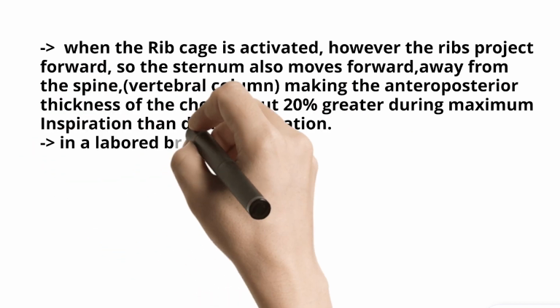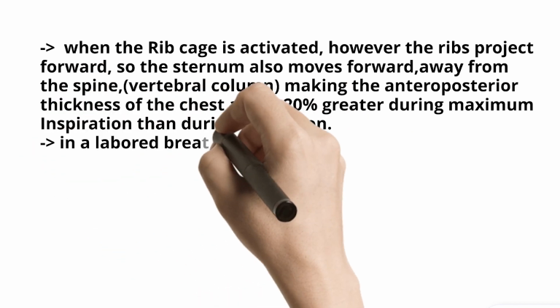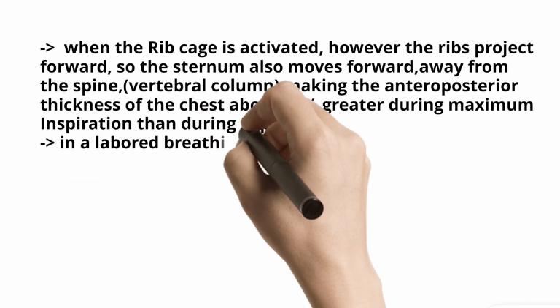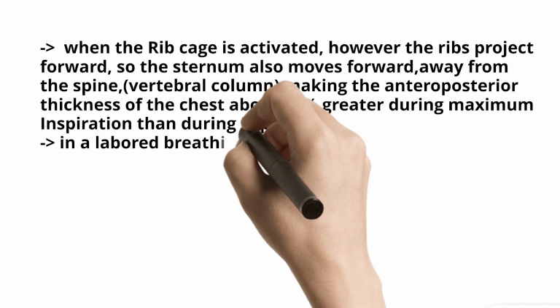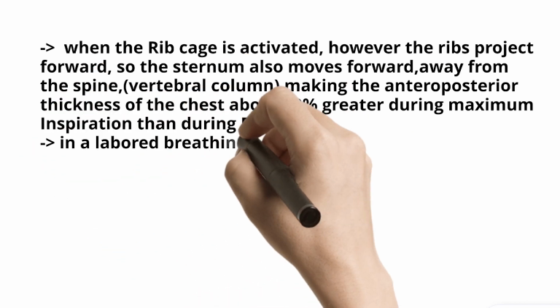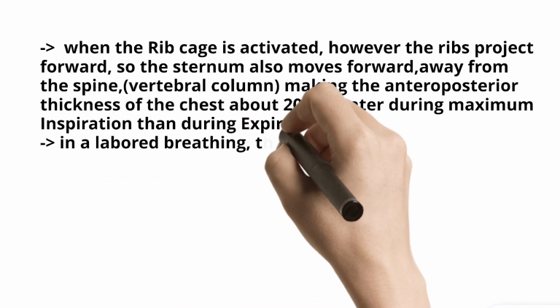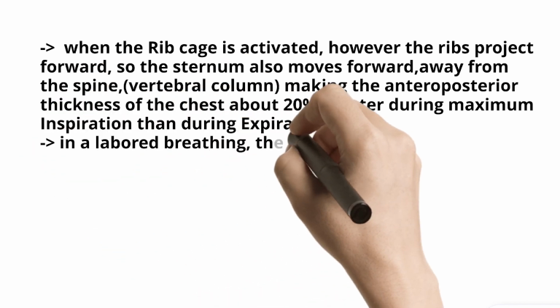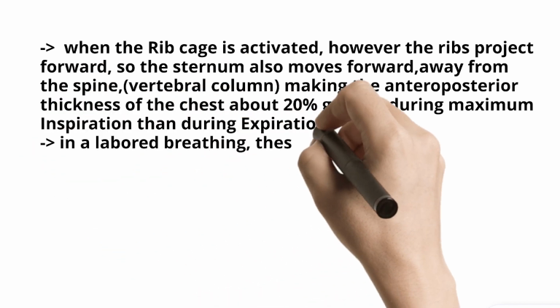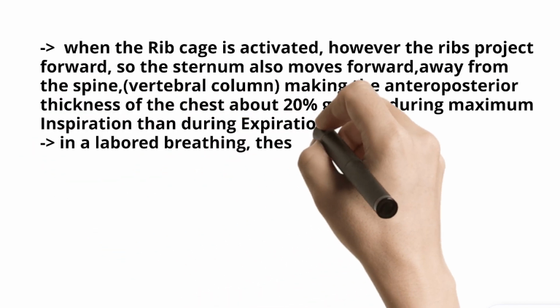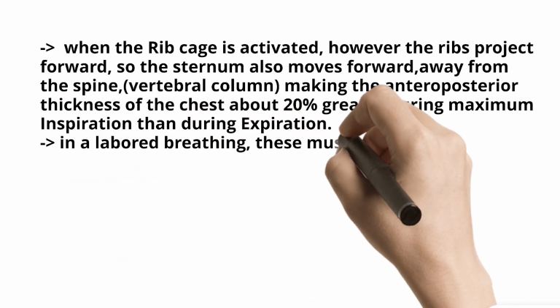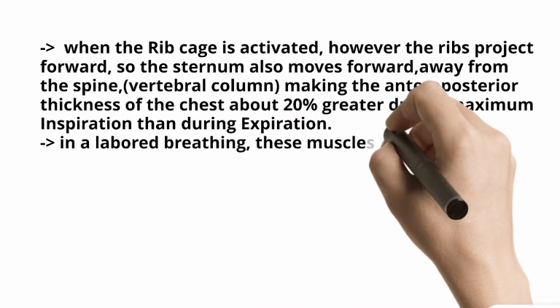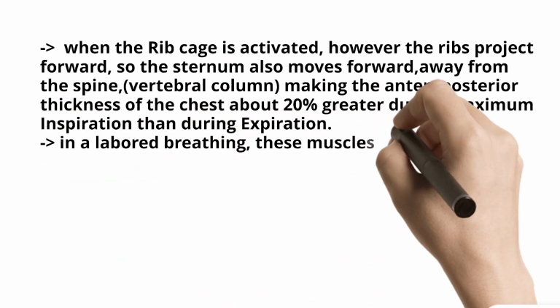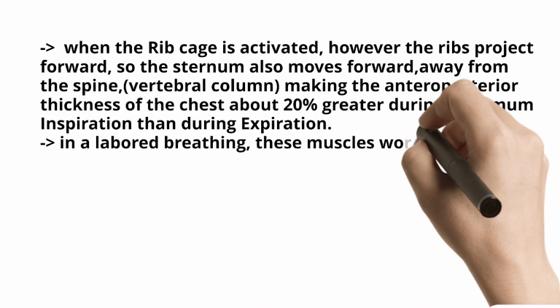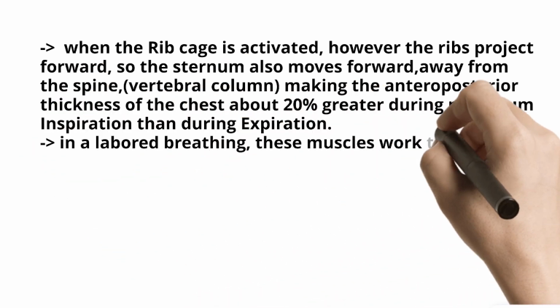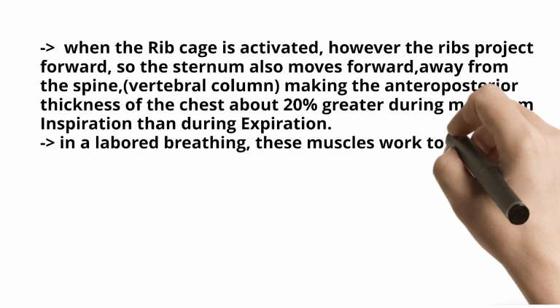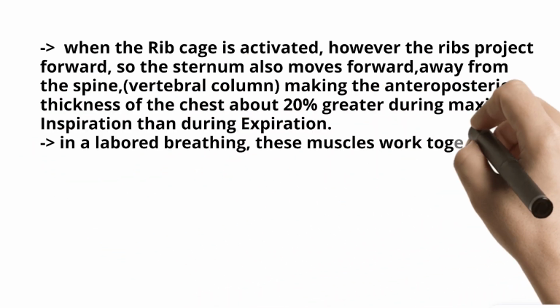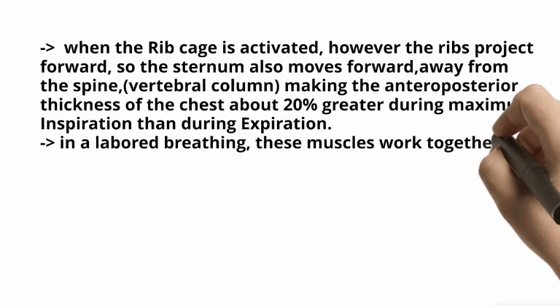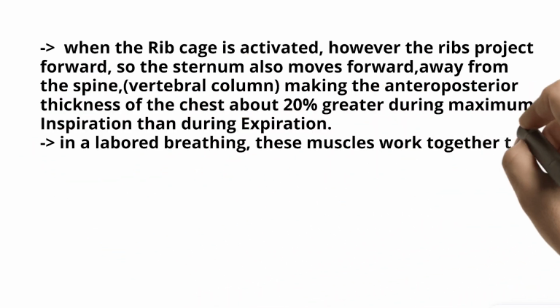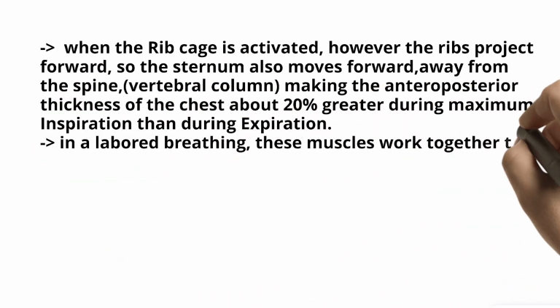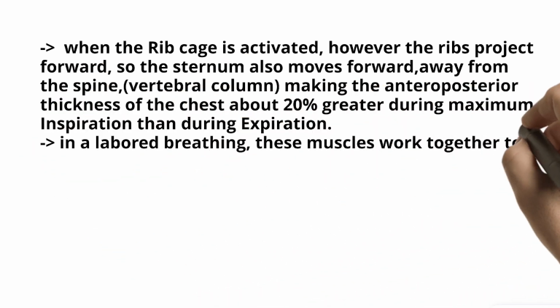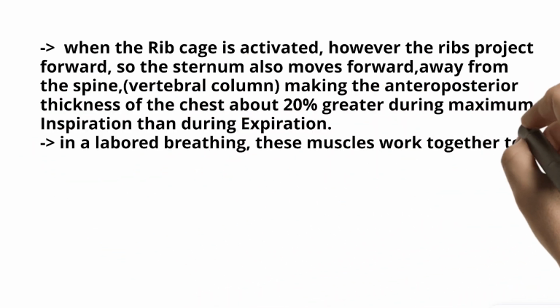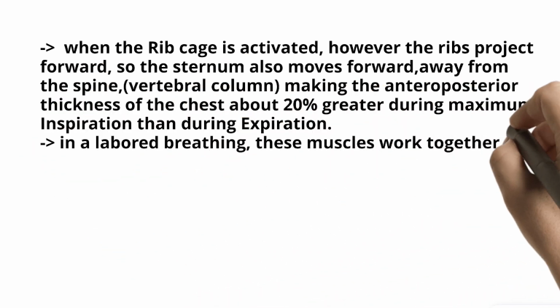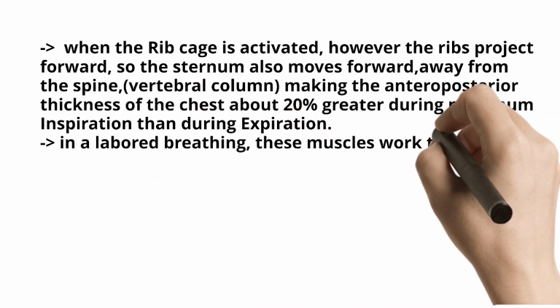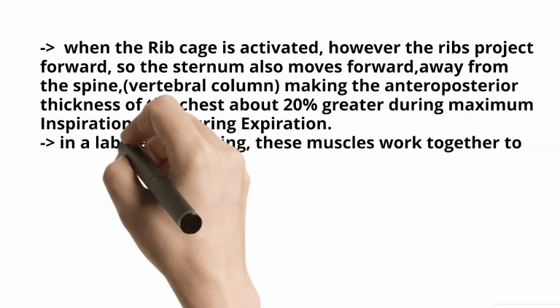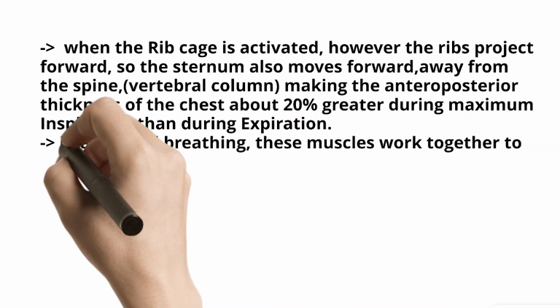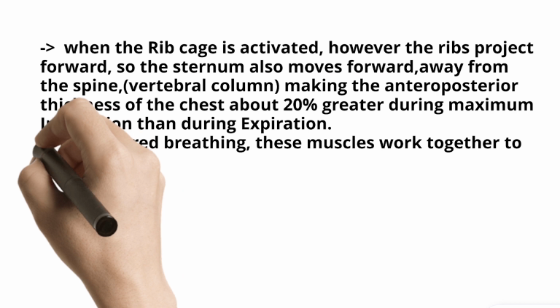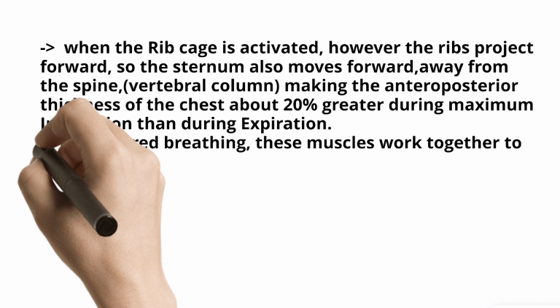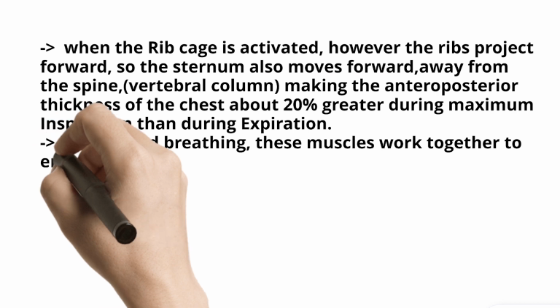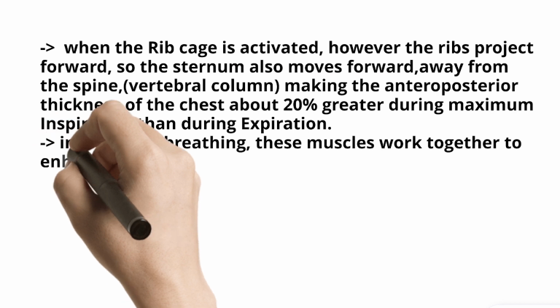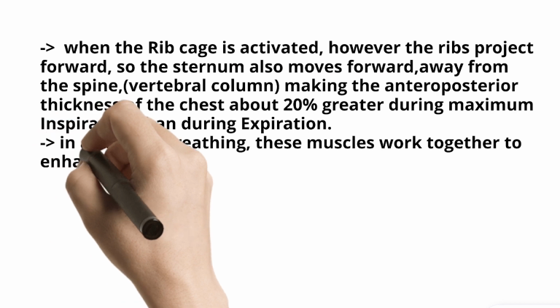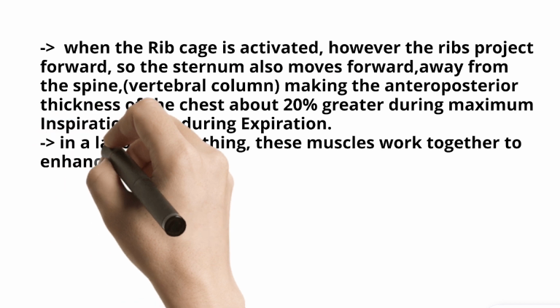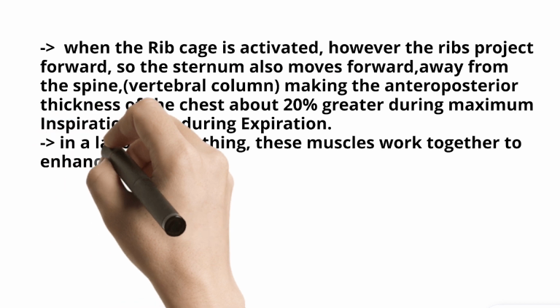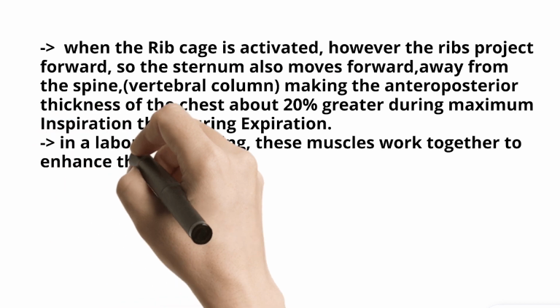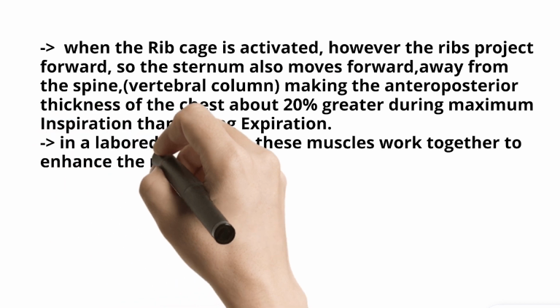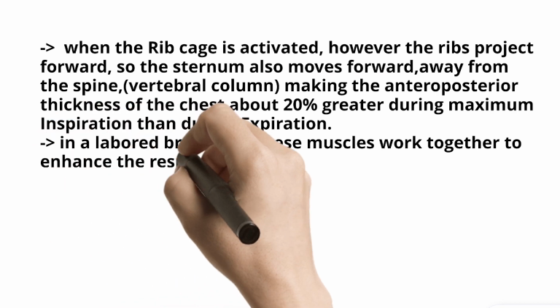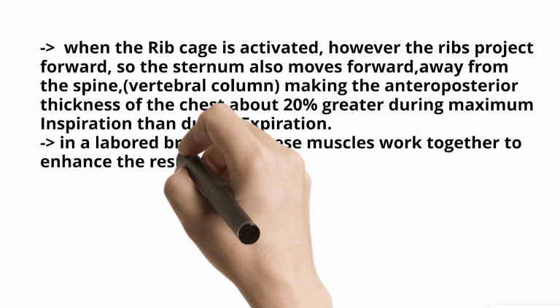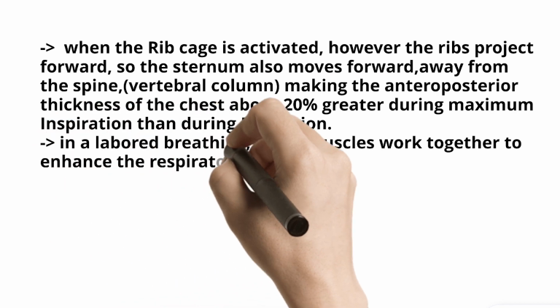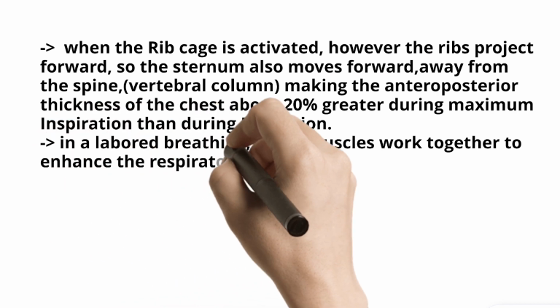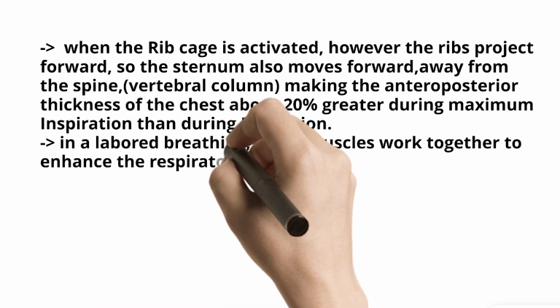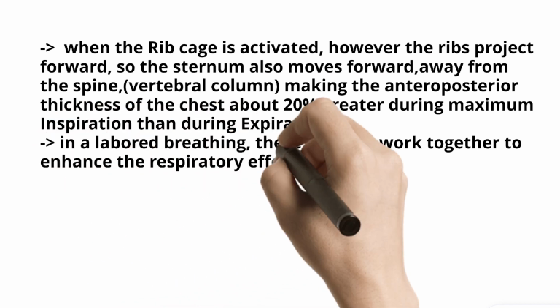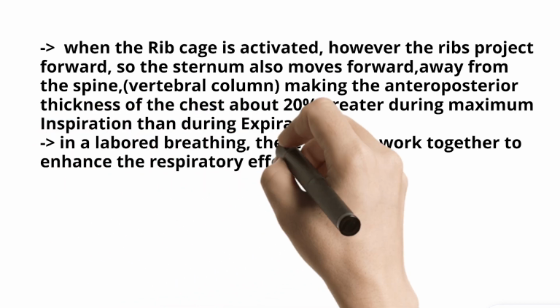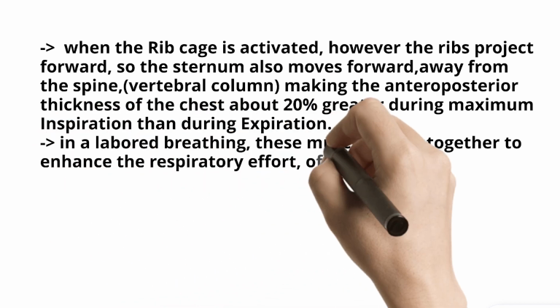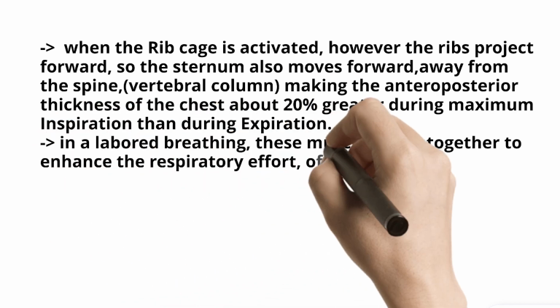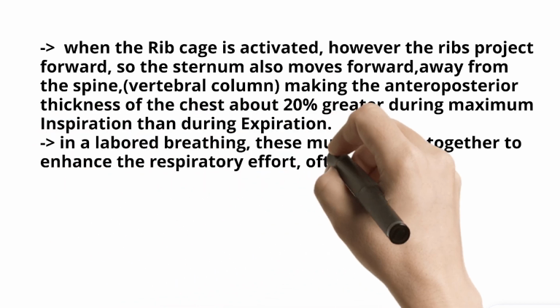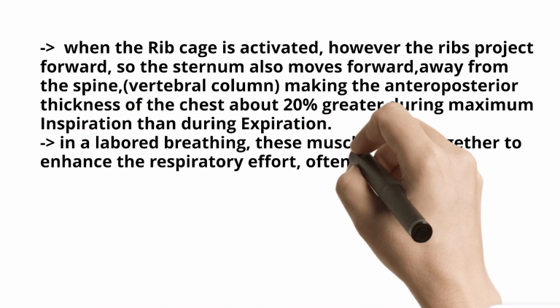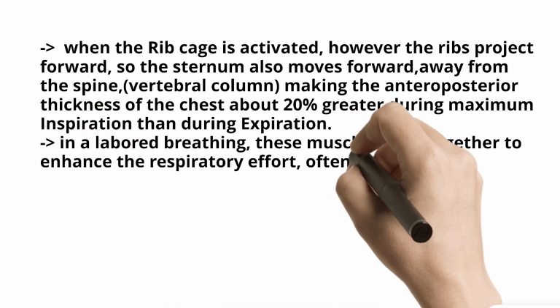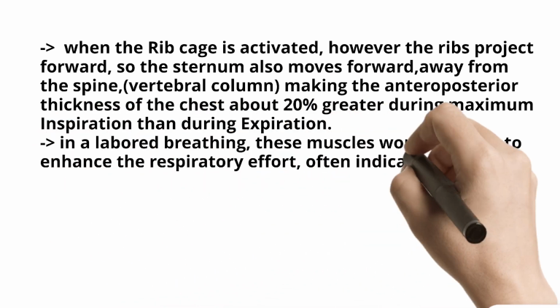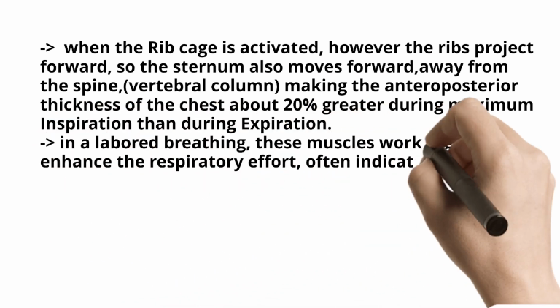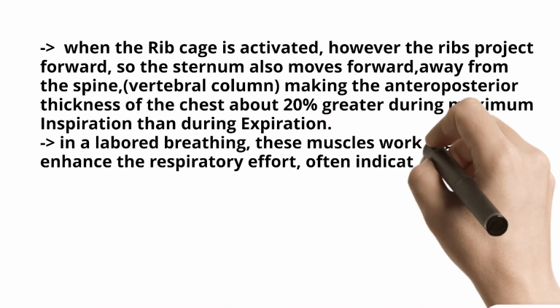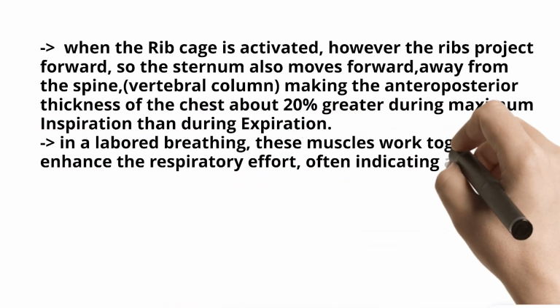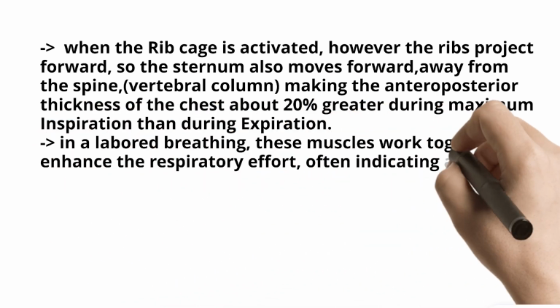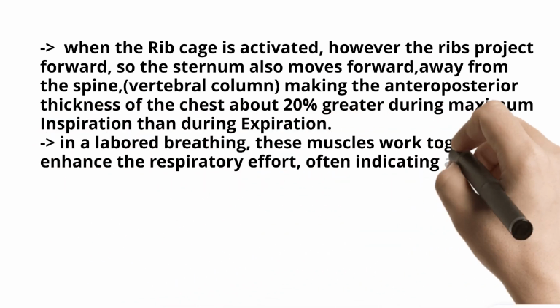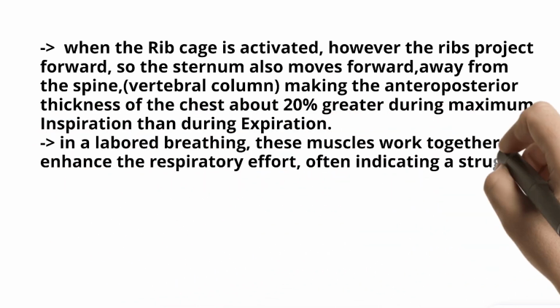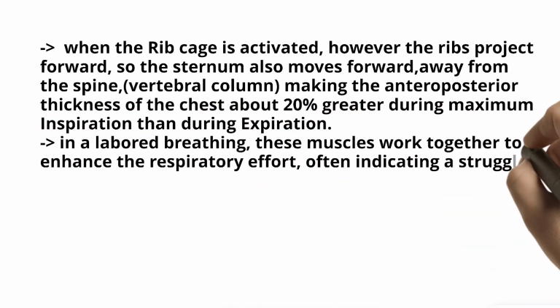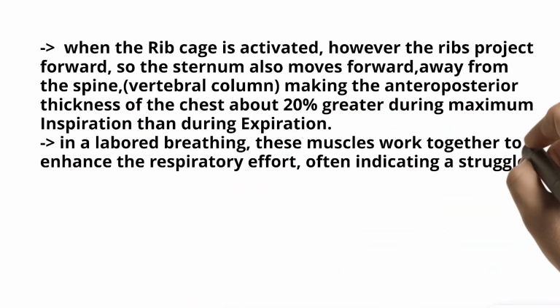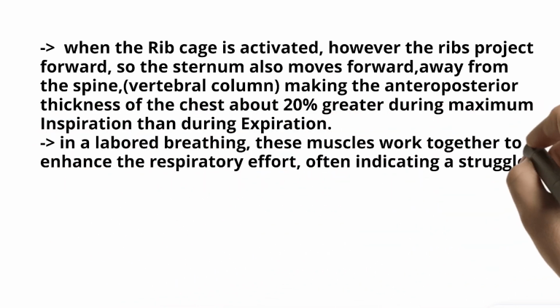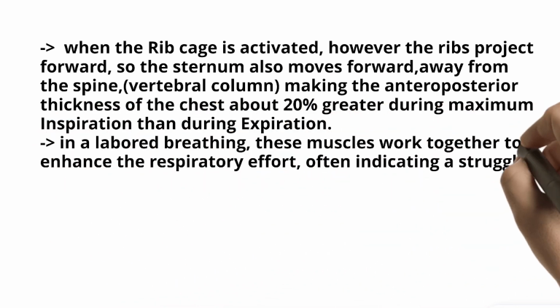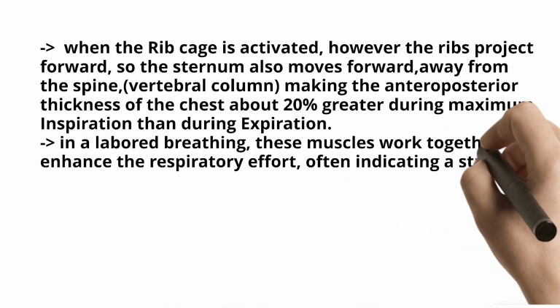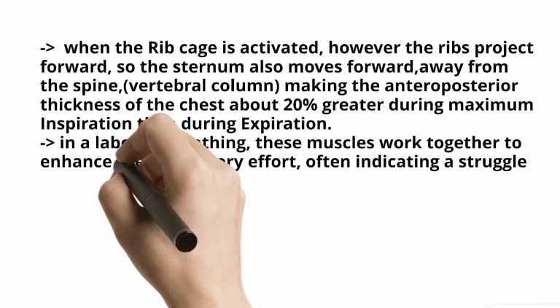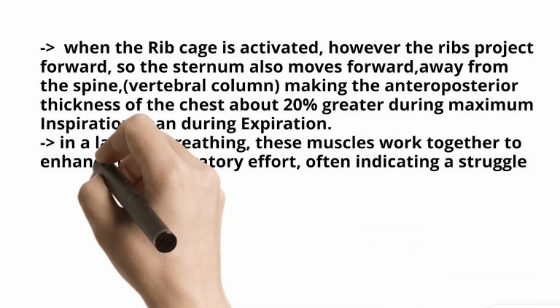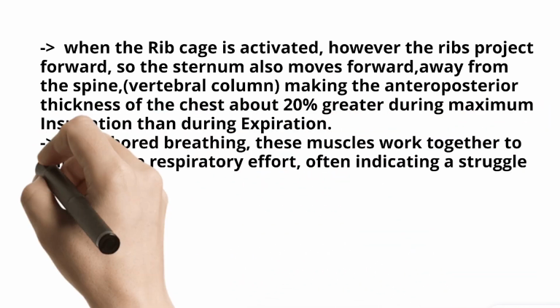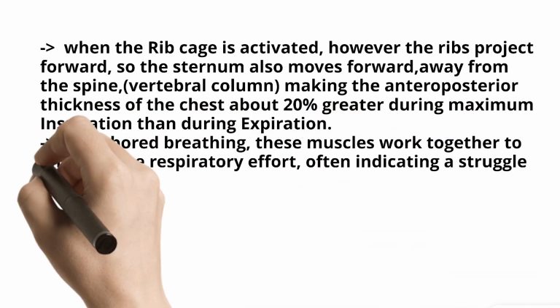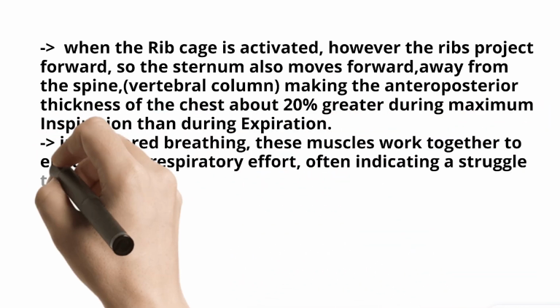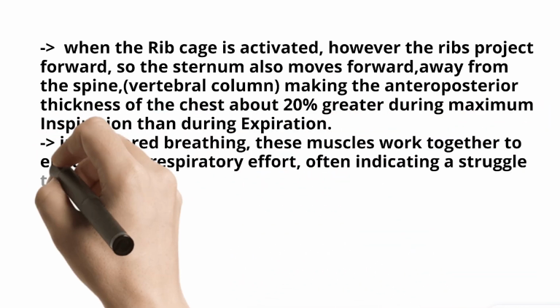In labored breathing, these muscles work together to enhance the respiratory effort, often indicating a struggle to maintain proper ventilation.